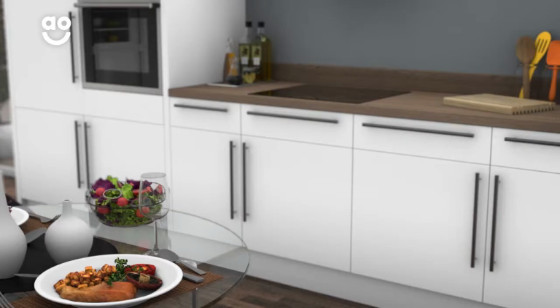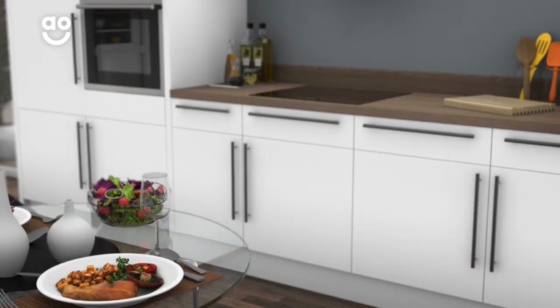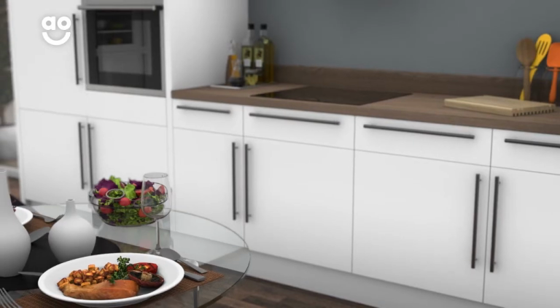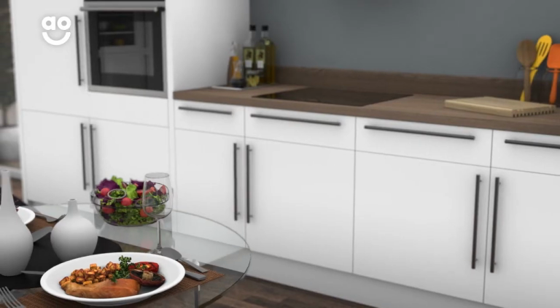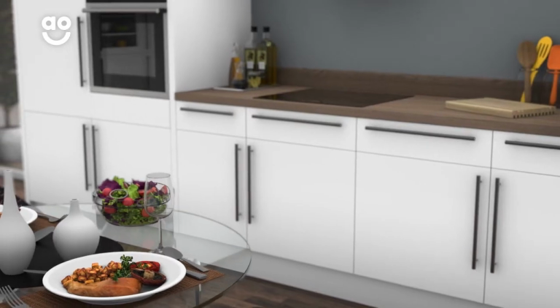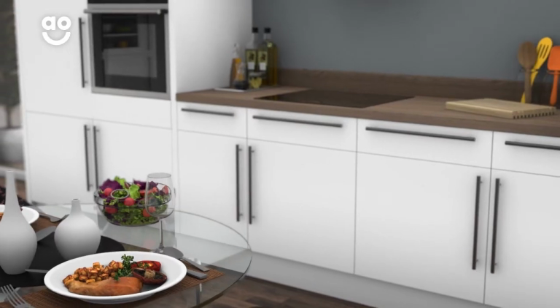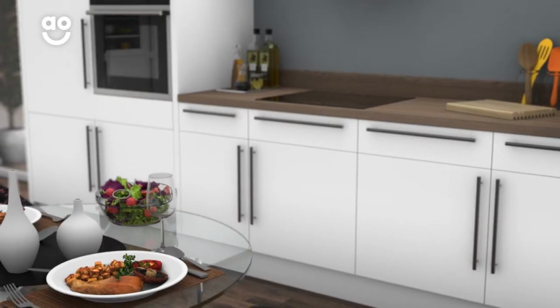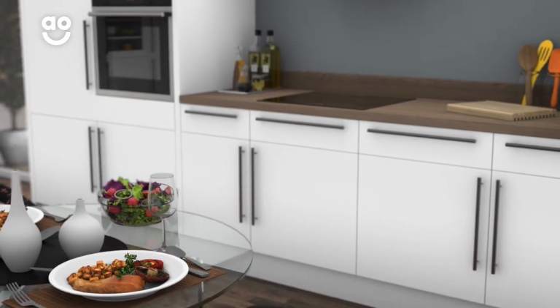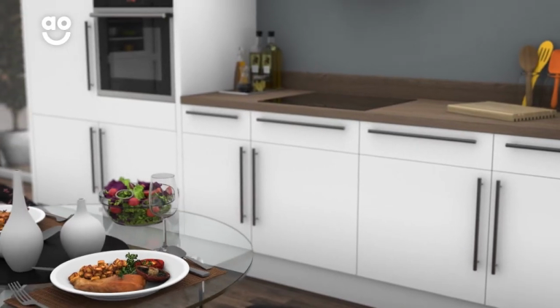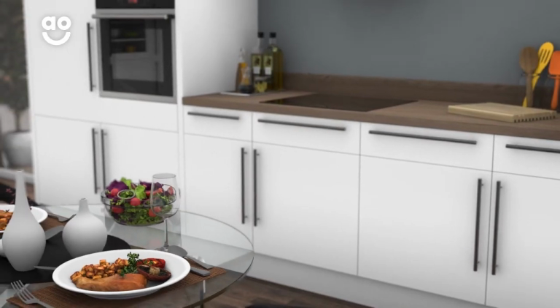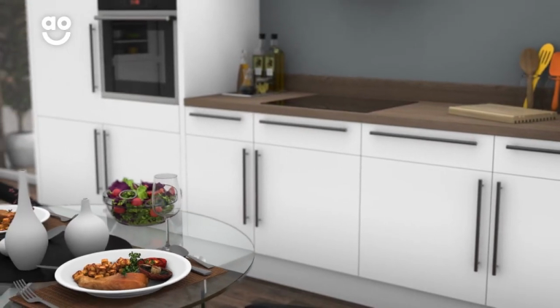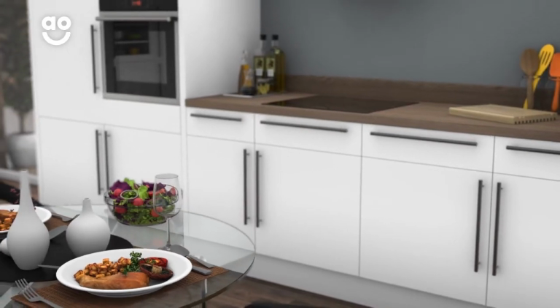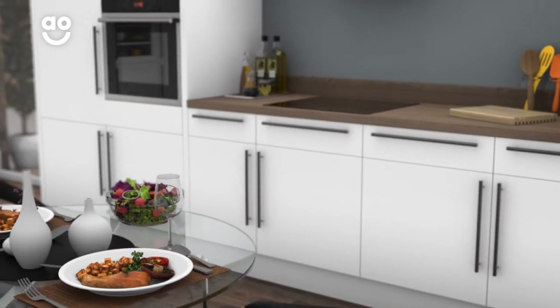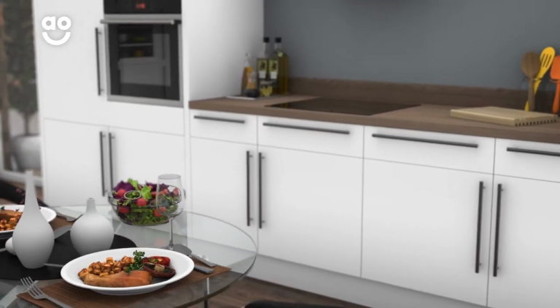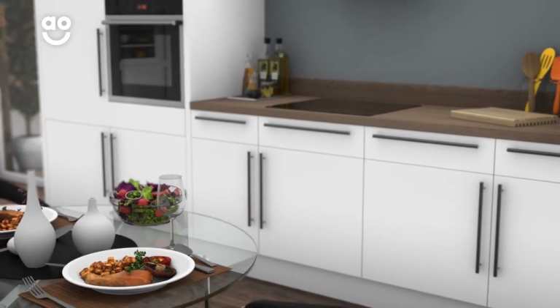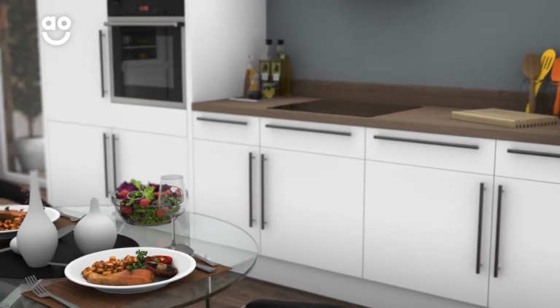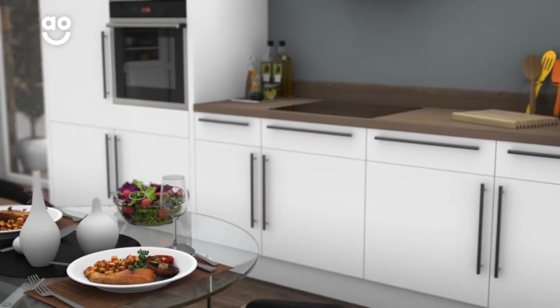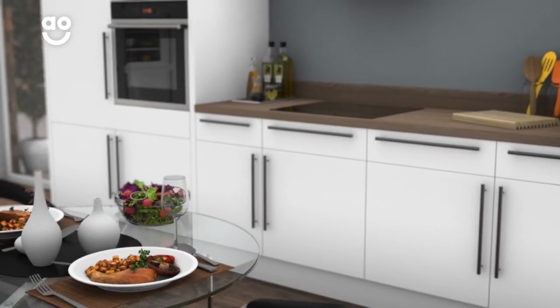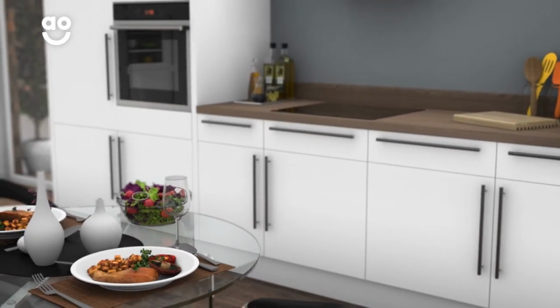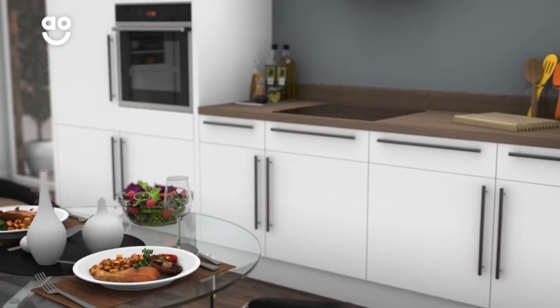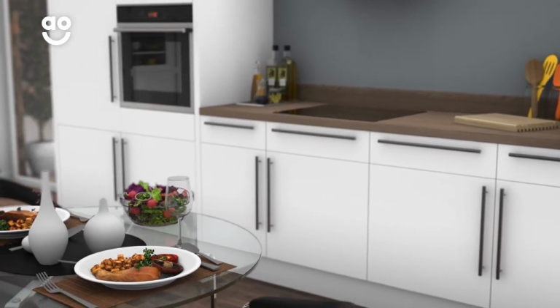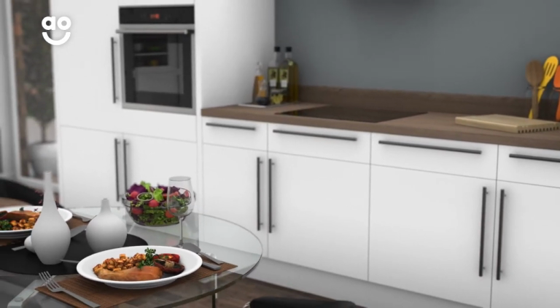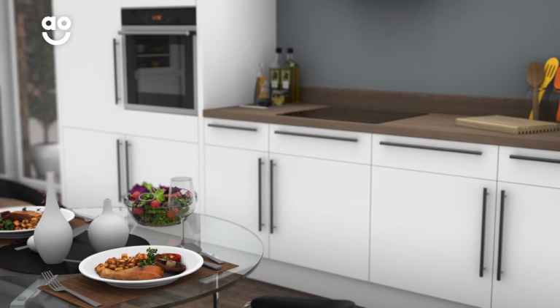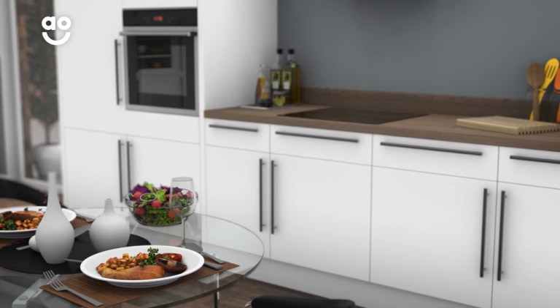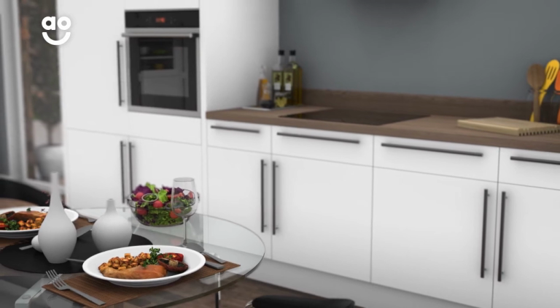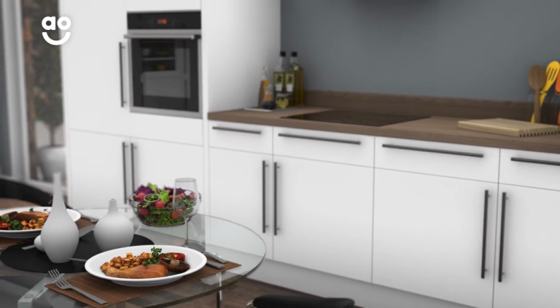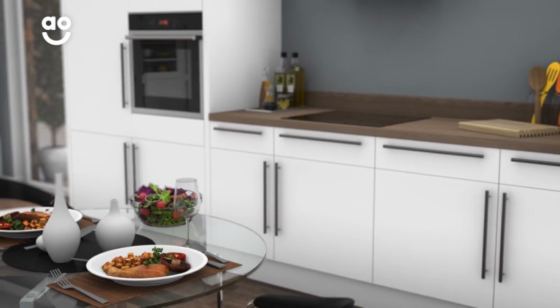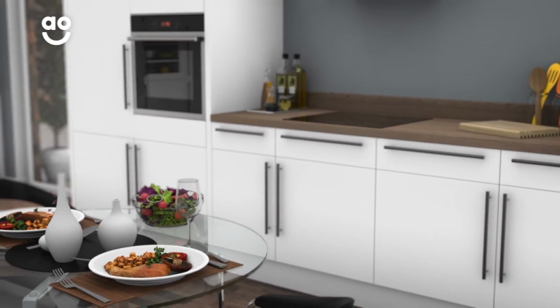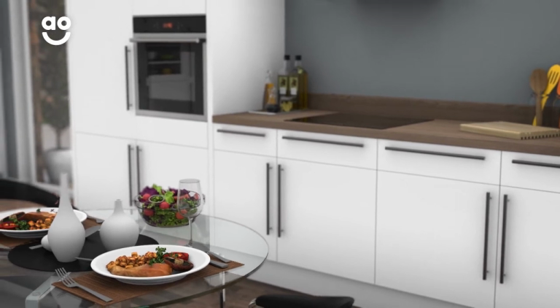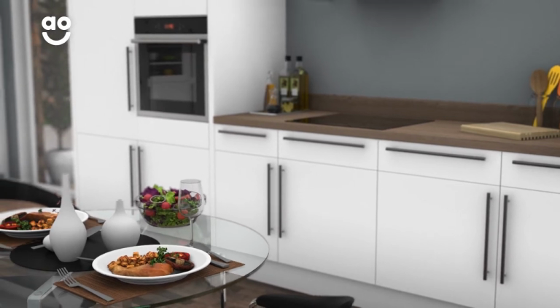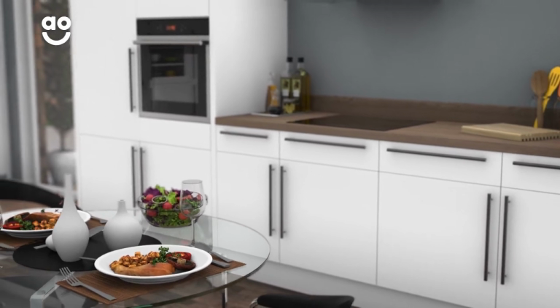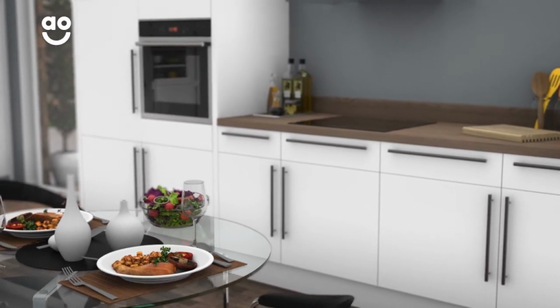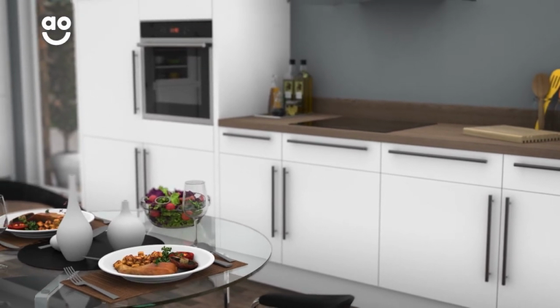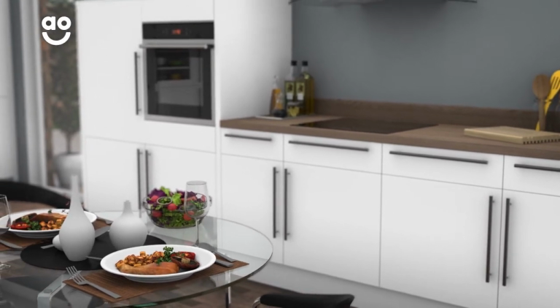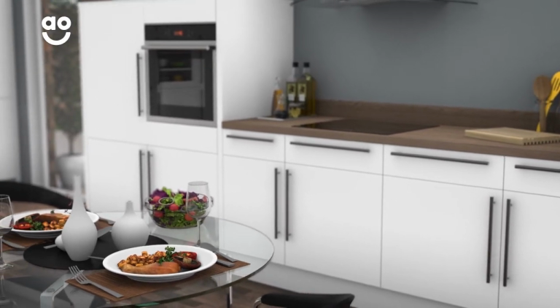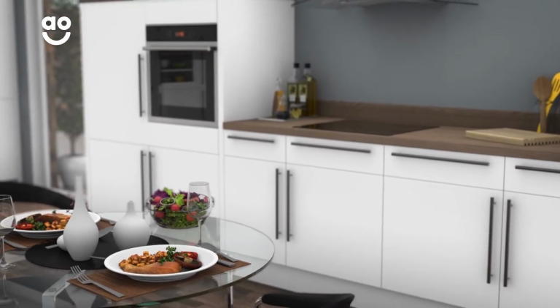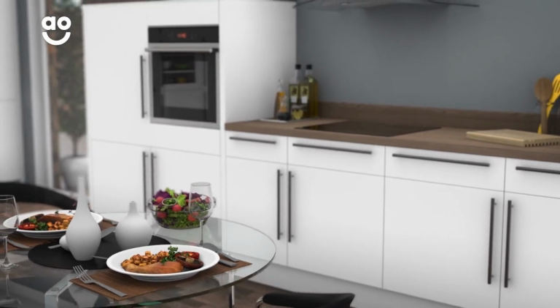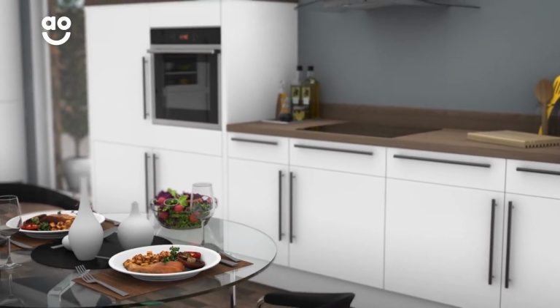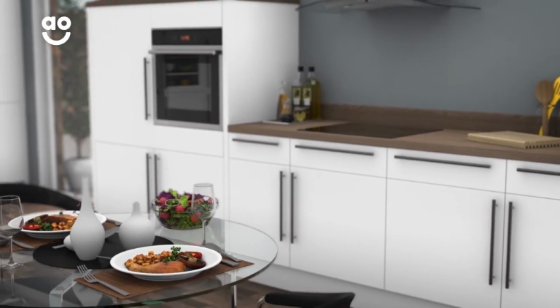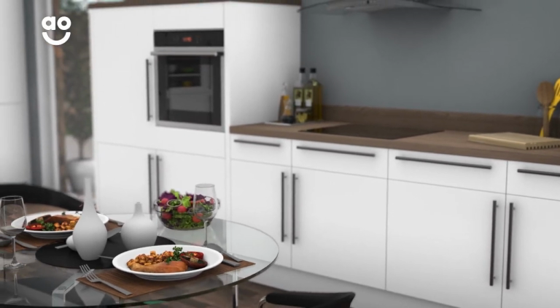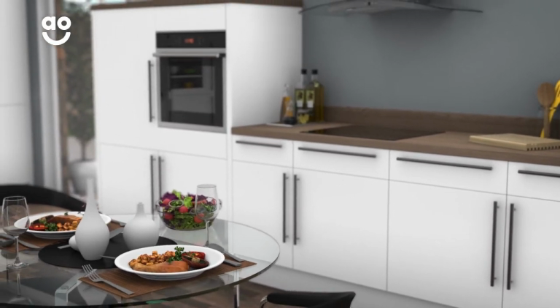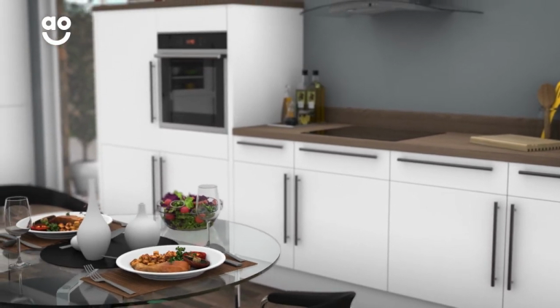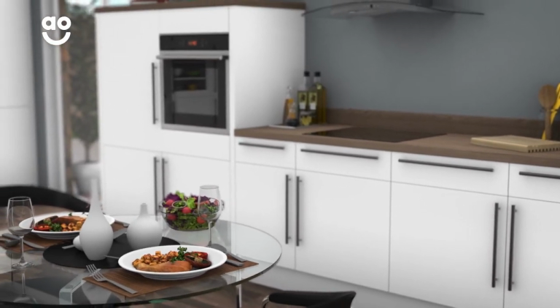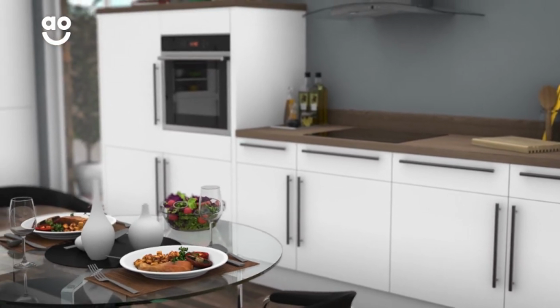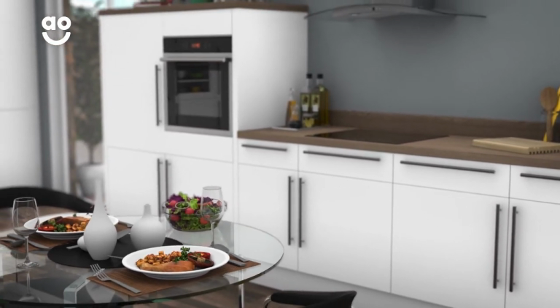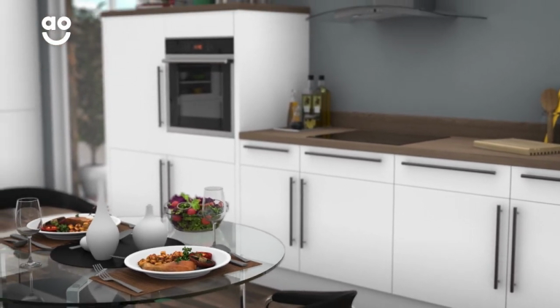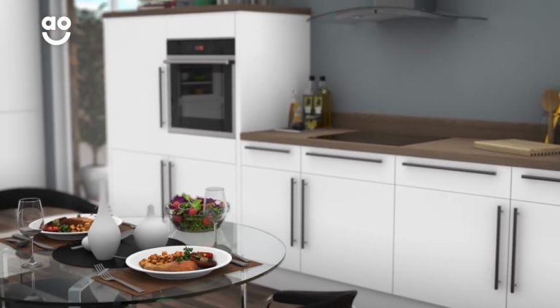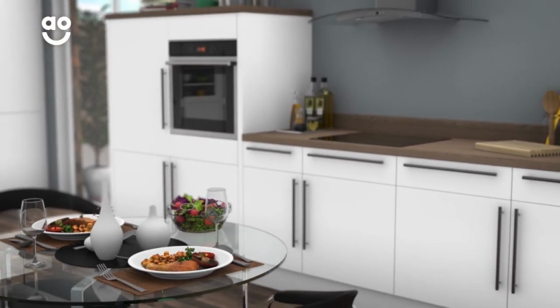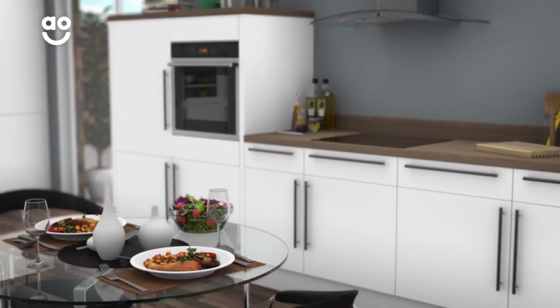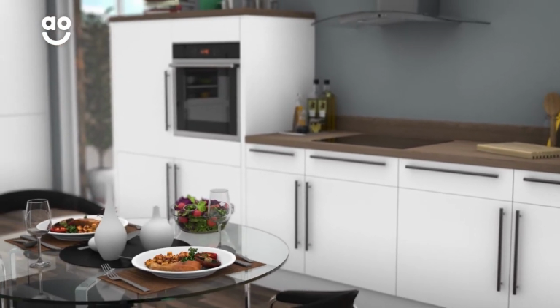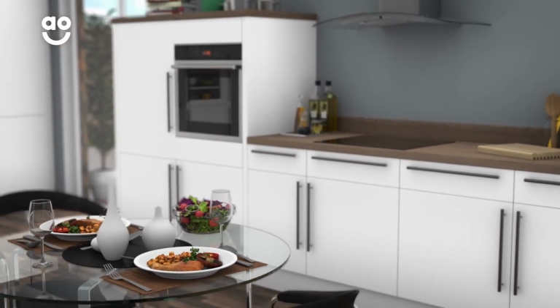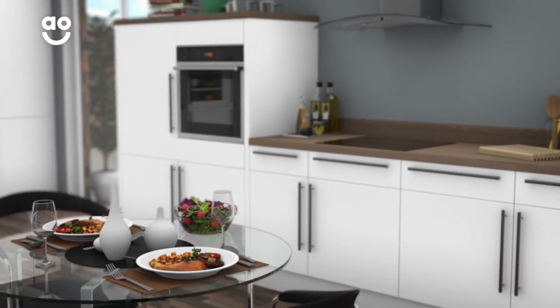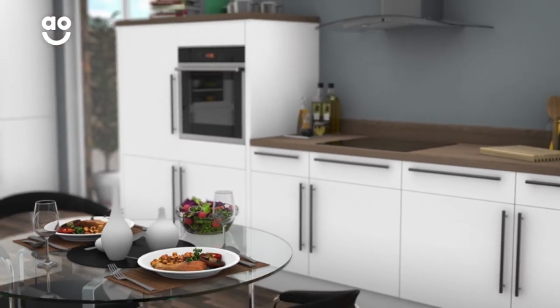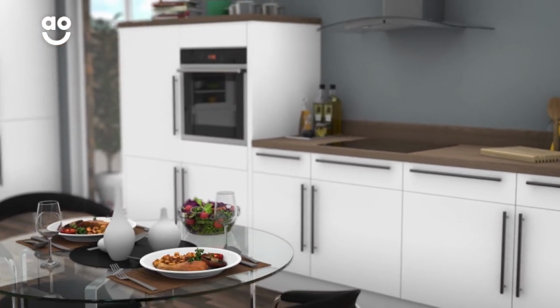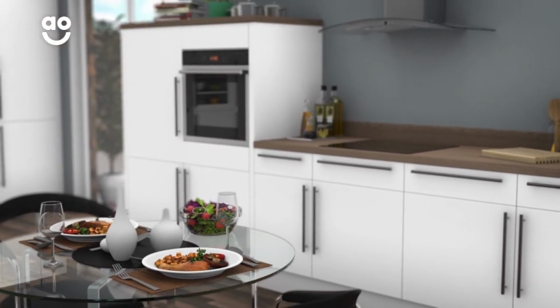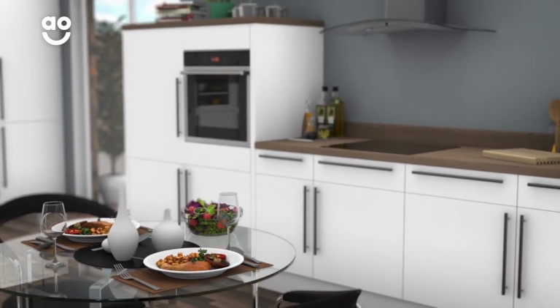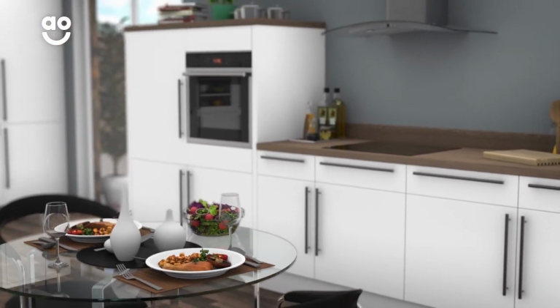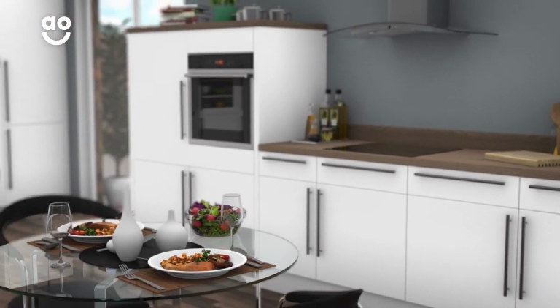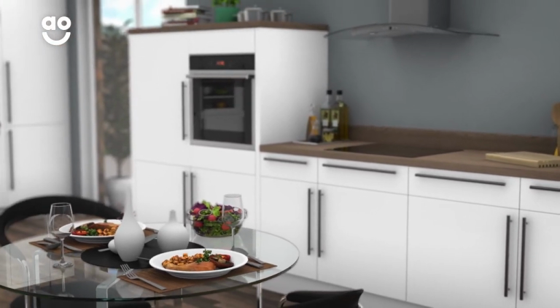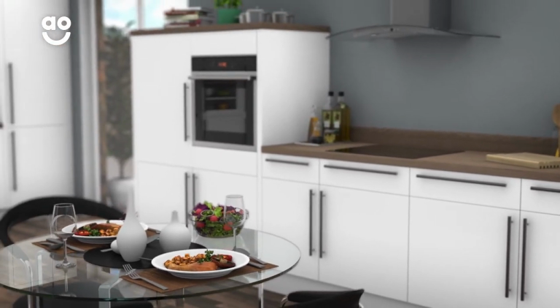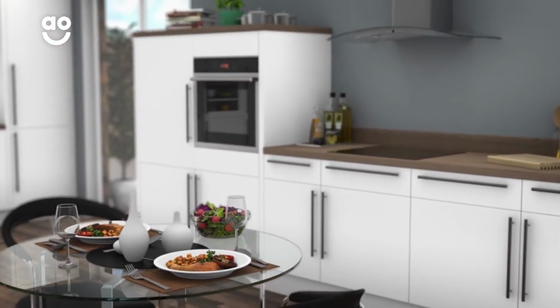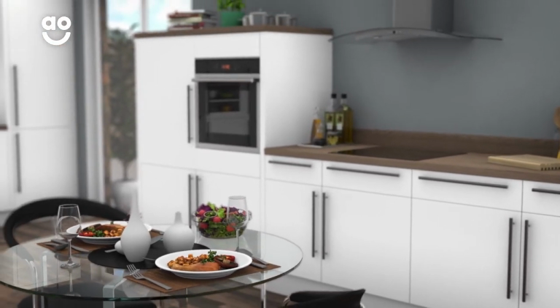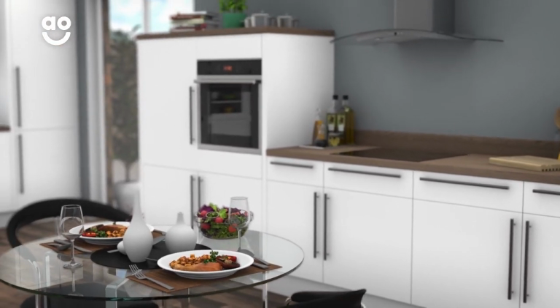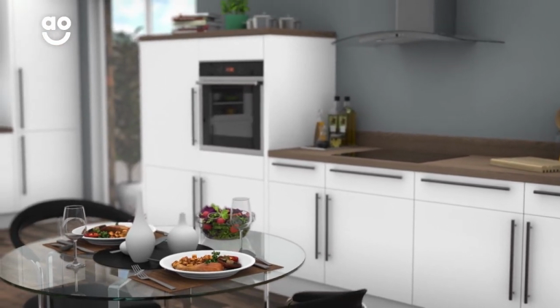So, whether you're preparing a small snack or a dinner for two, the air in your kitchen will always be perfectly clean and clear.